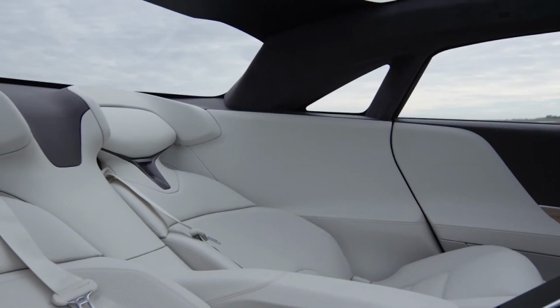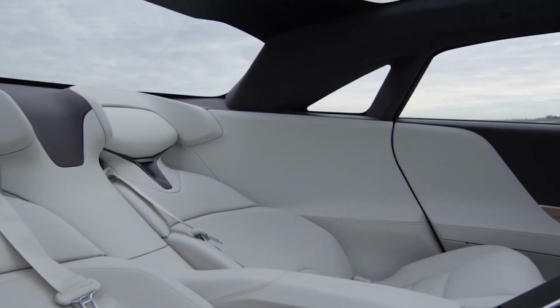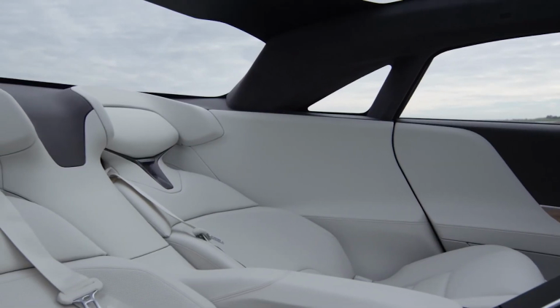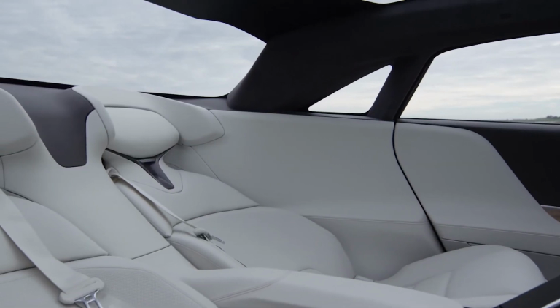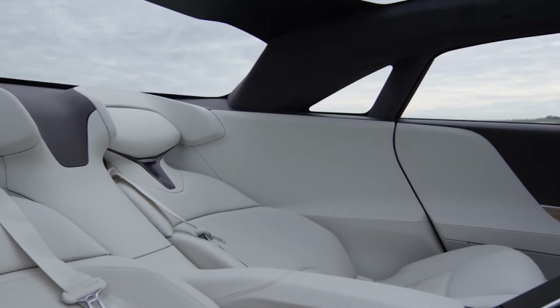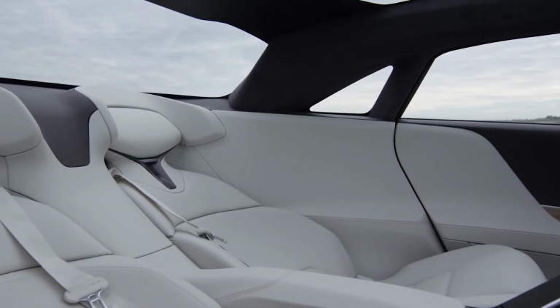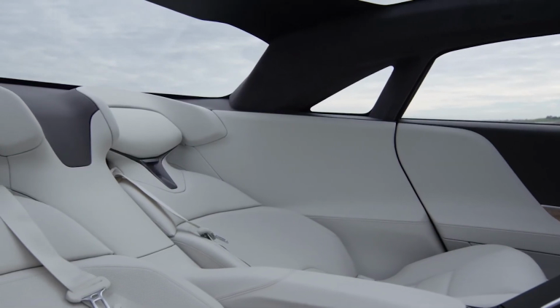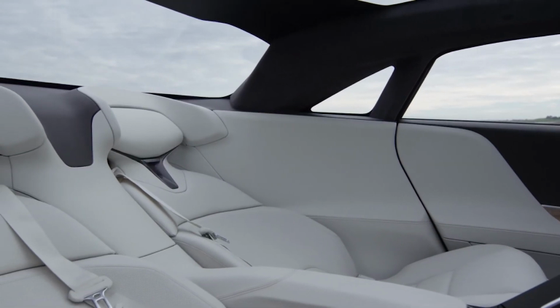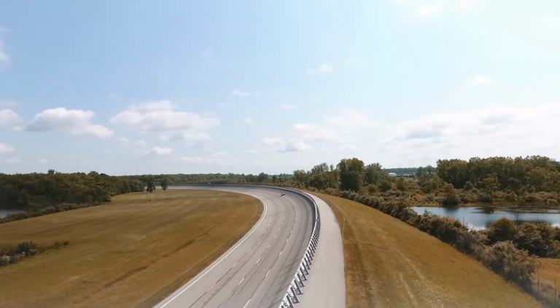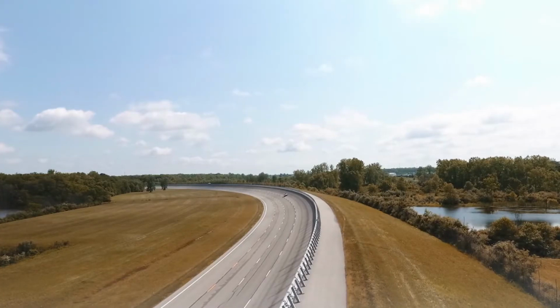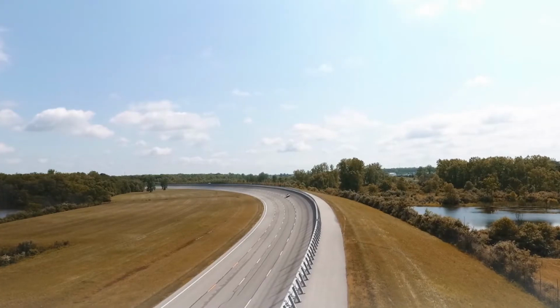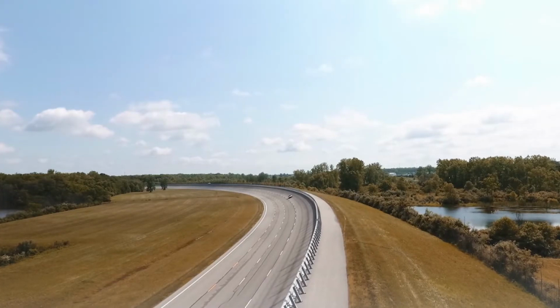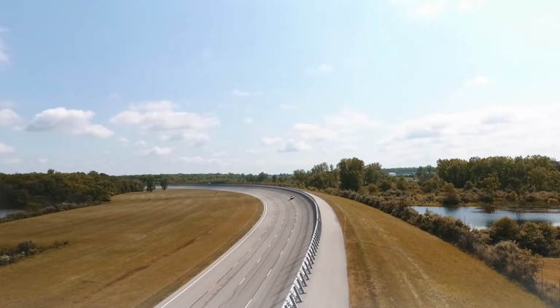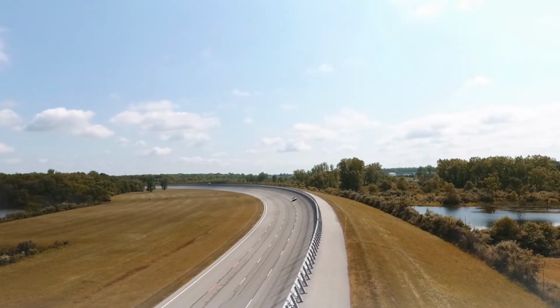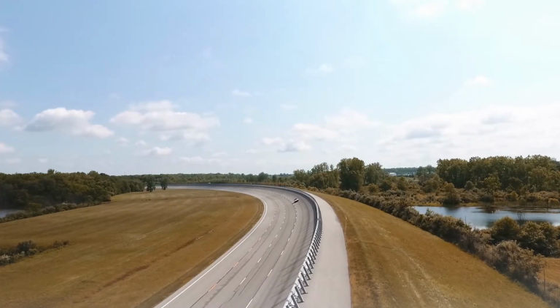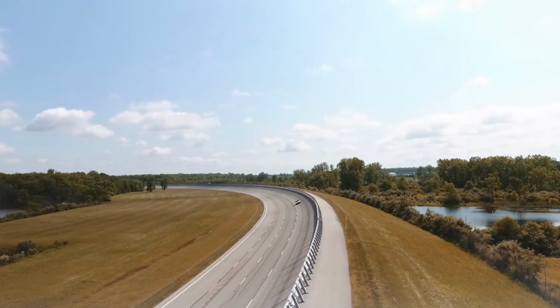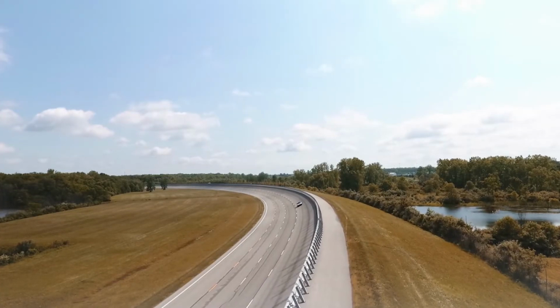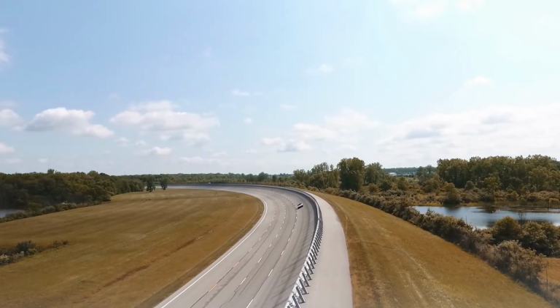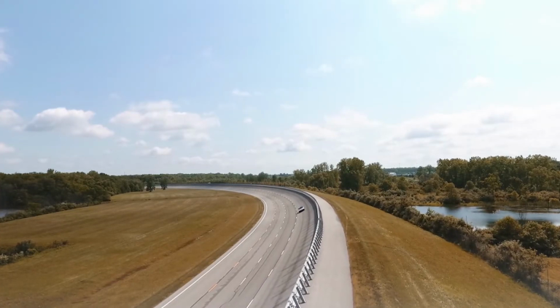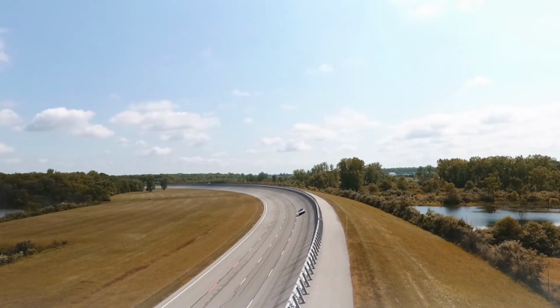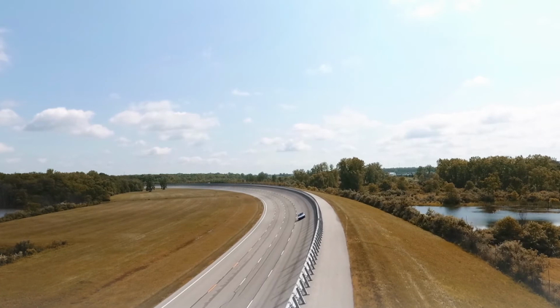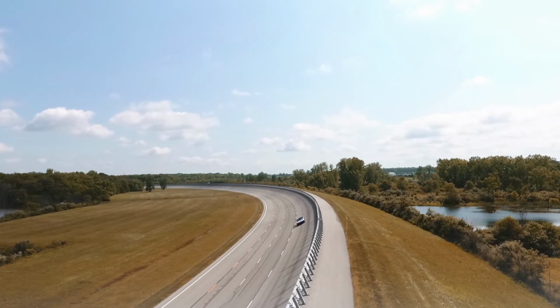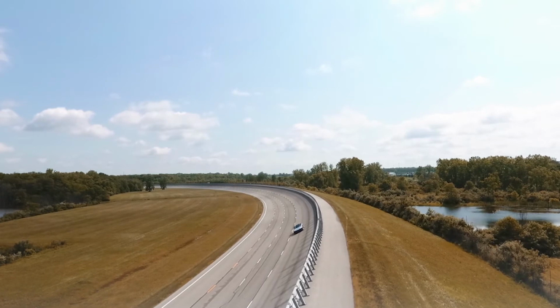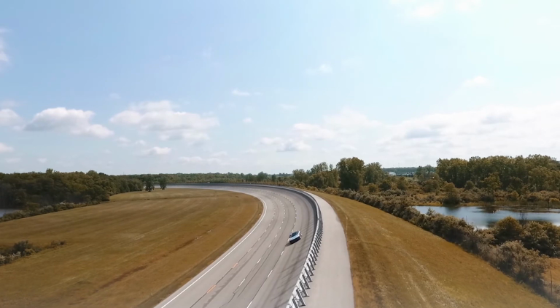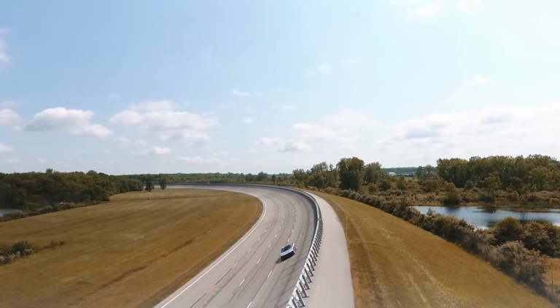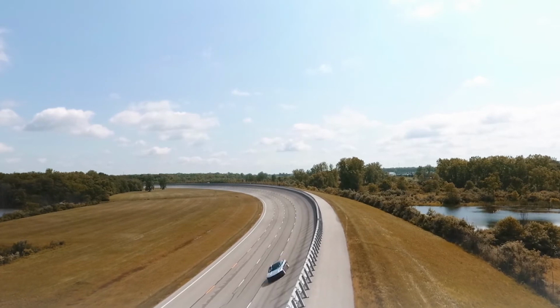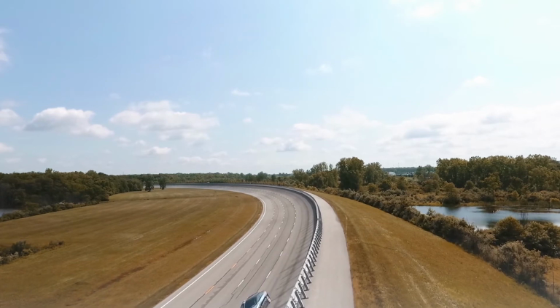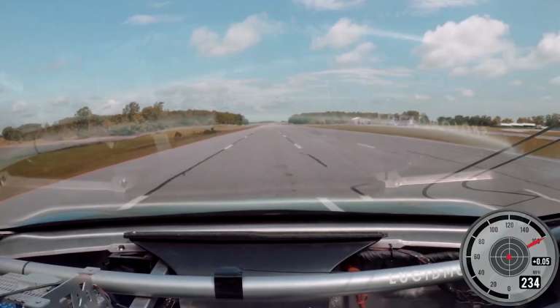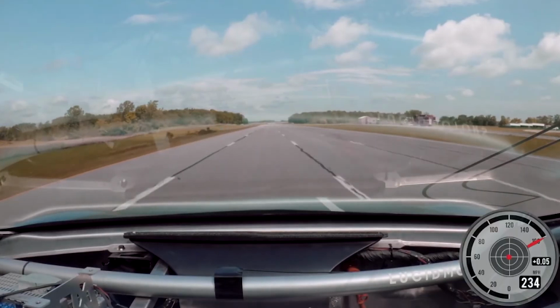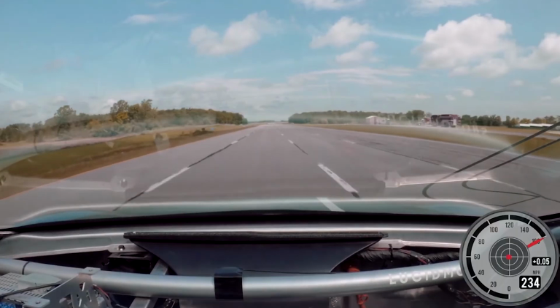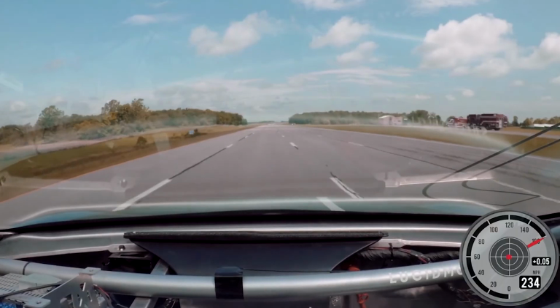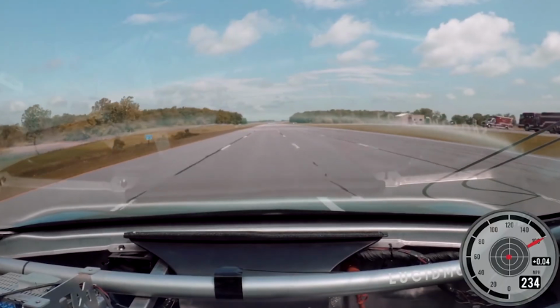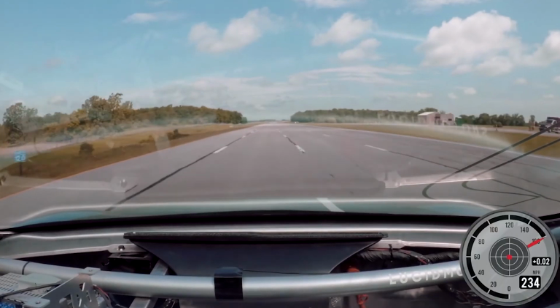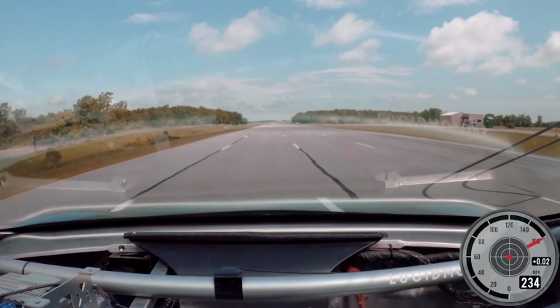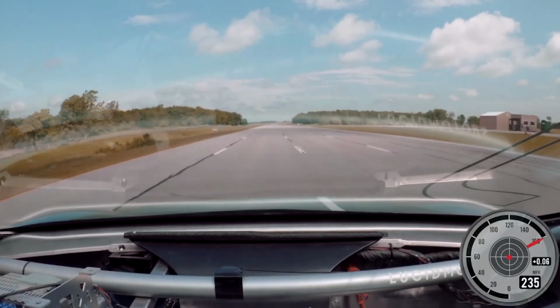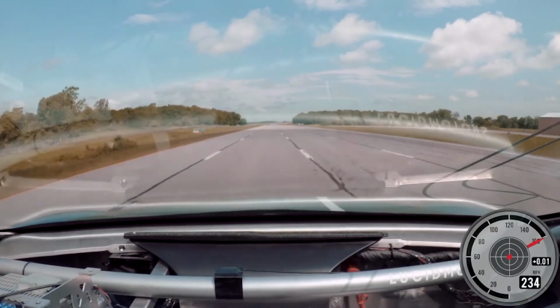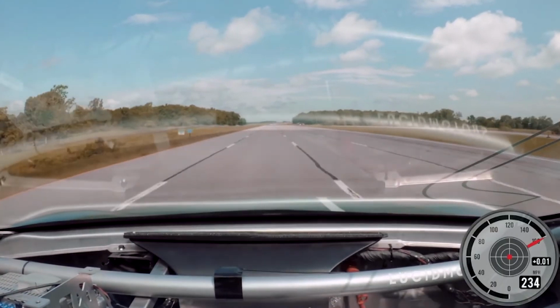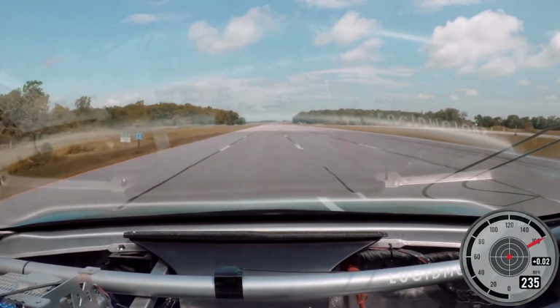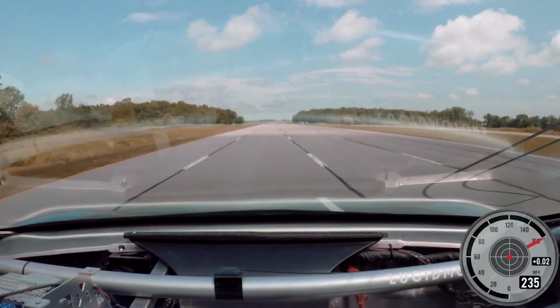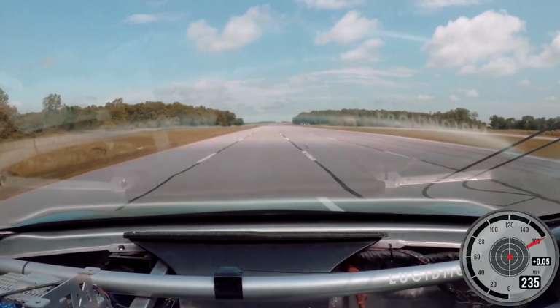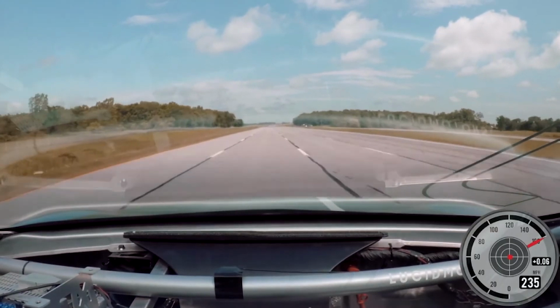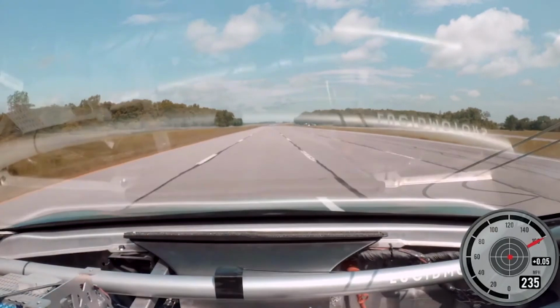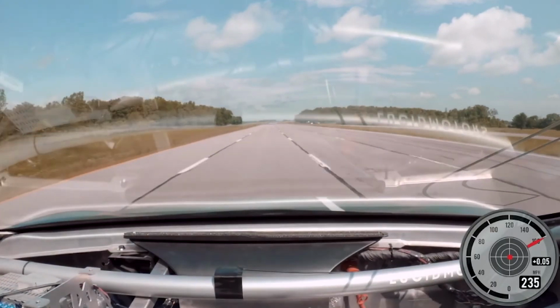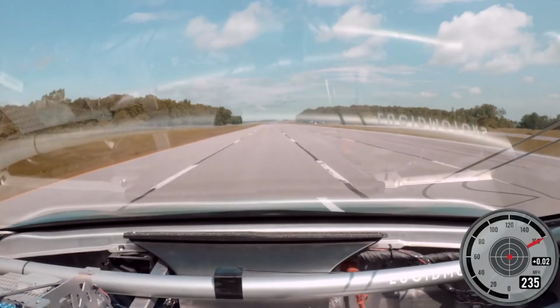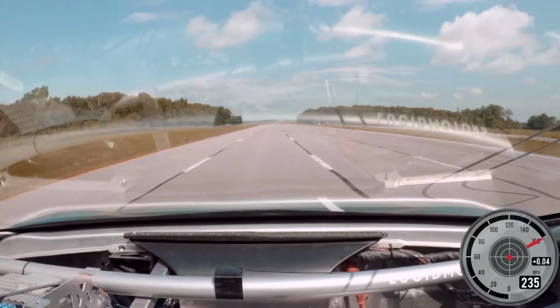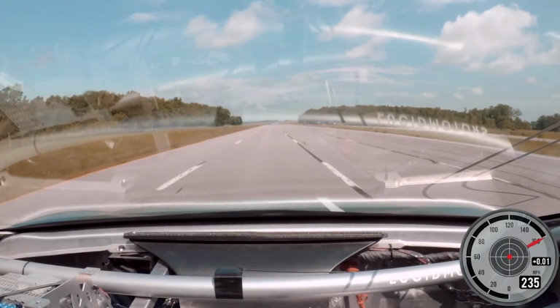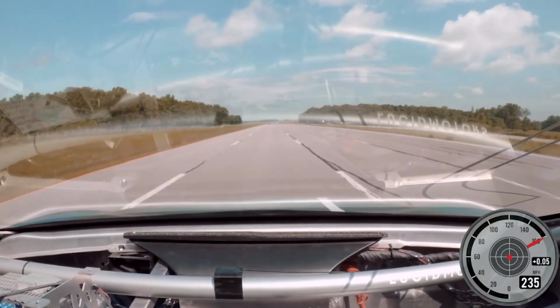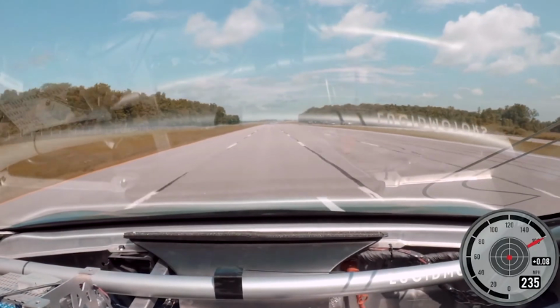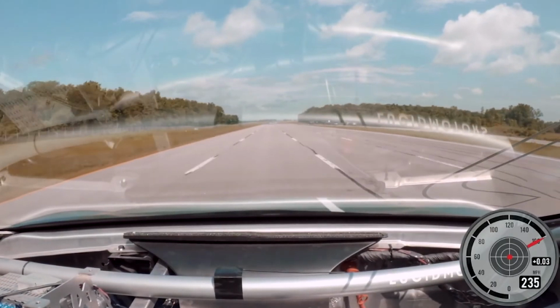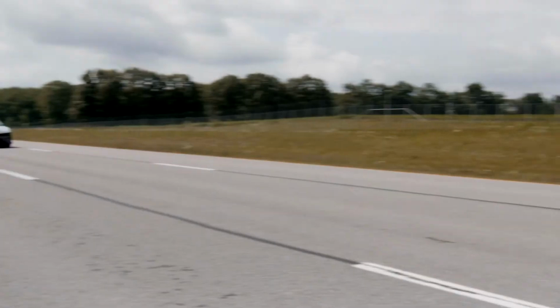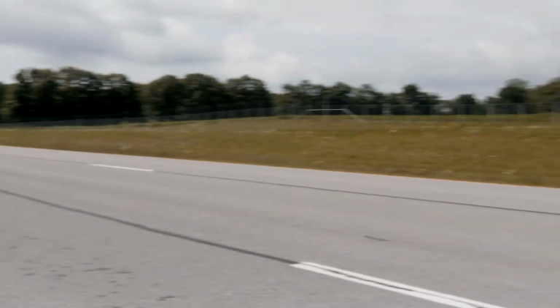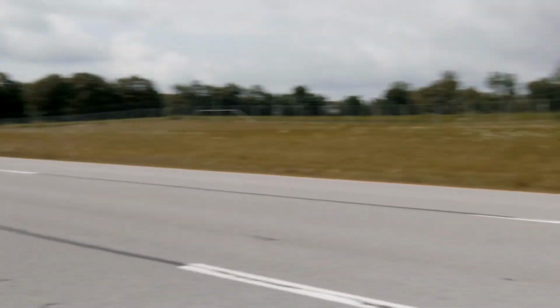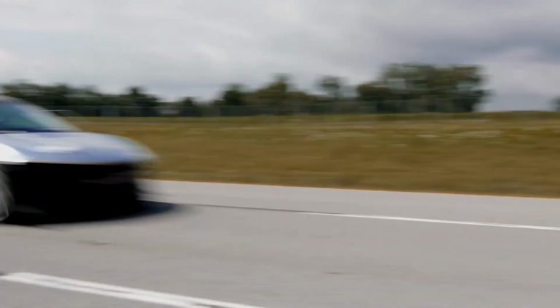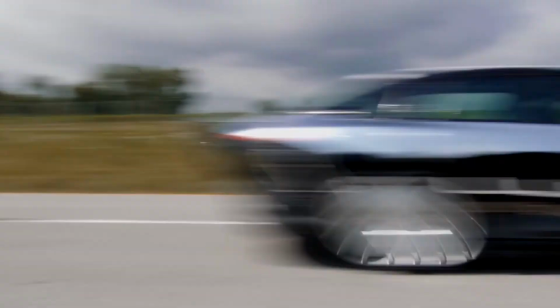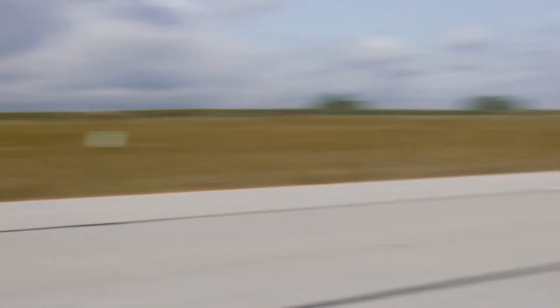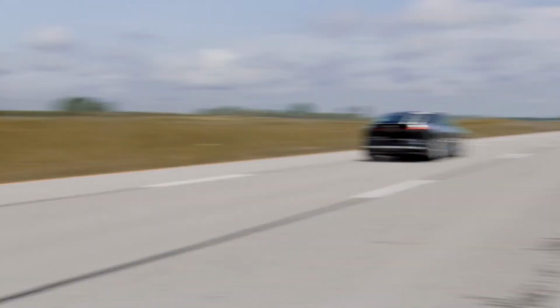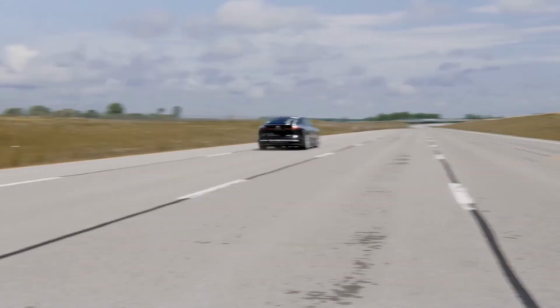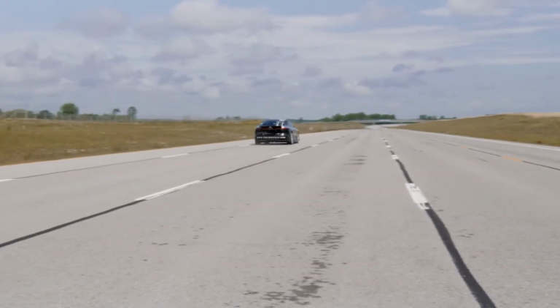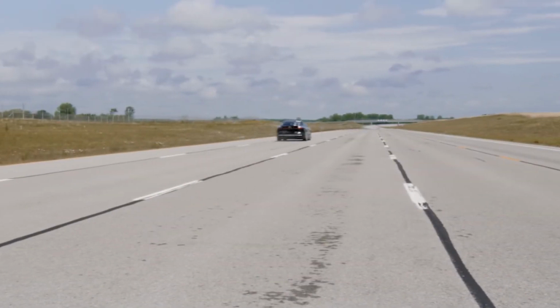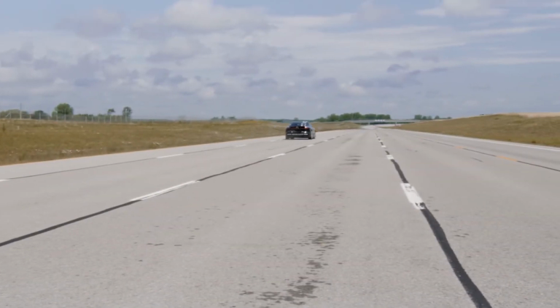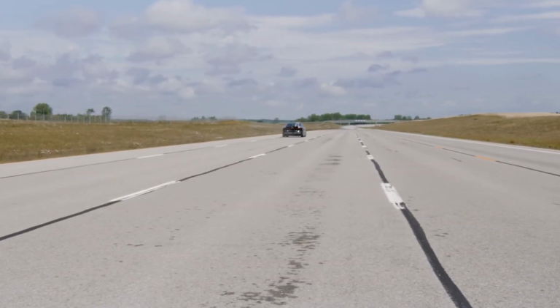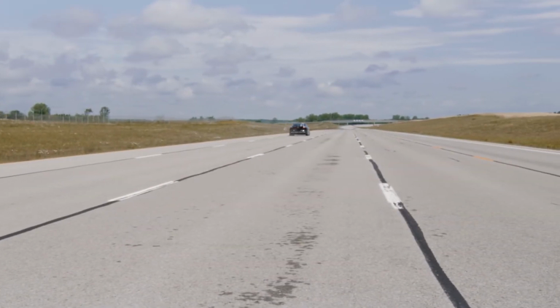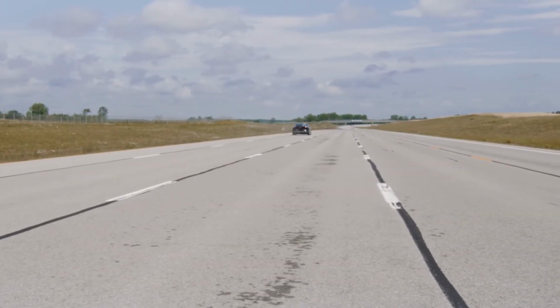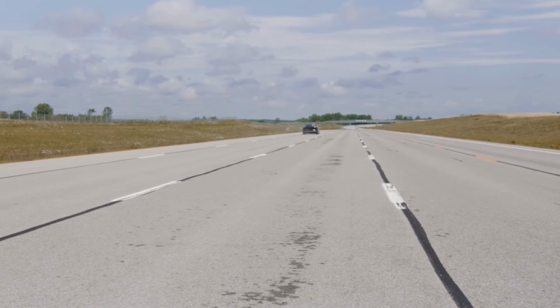We've just had, for example, a speed trial where we took the vehicle to 235 miles per hour on the test track, which is an extraordinary ability.